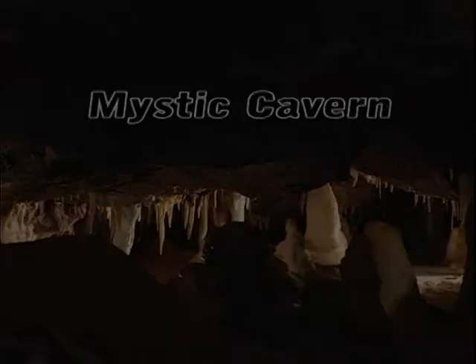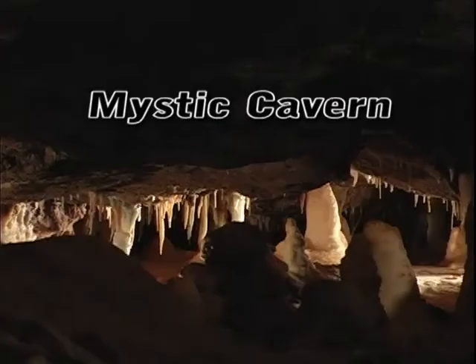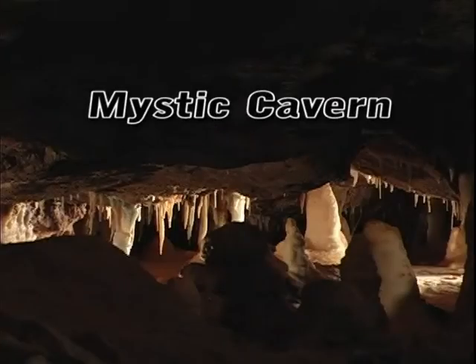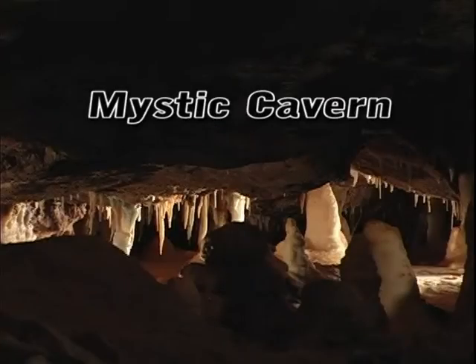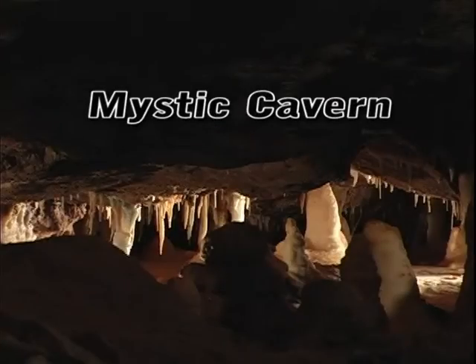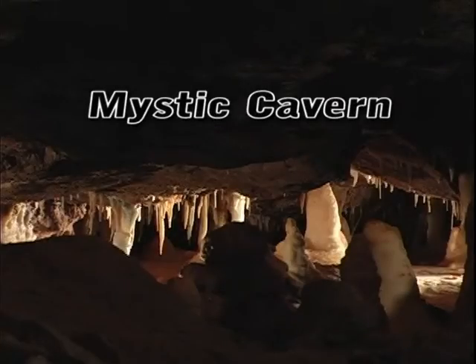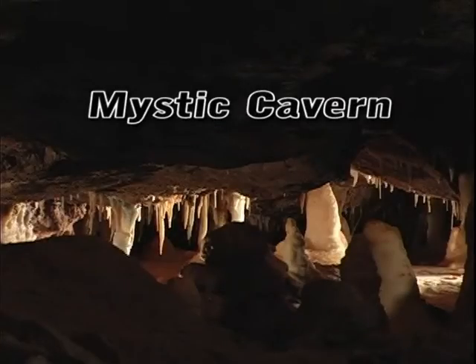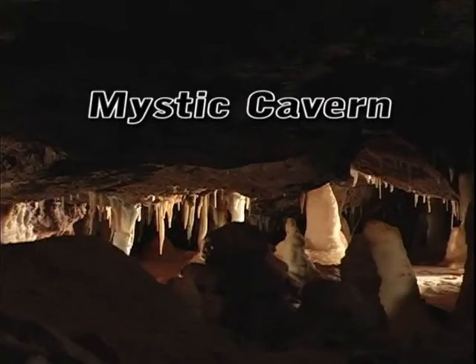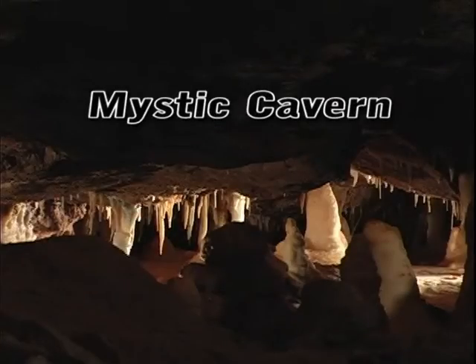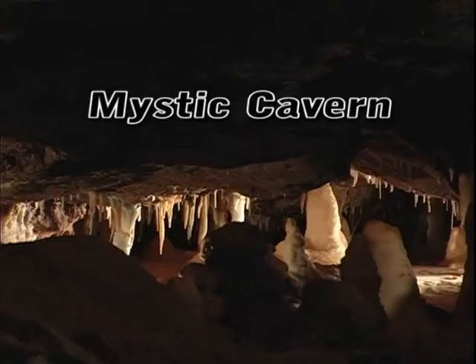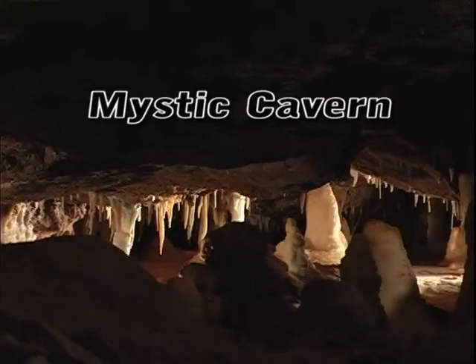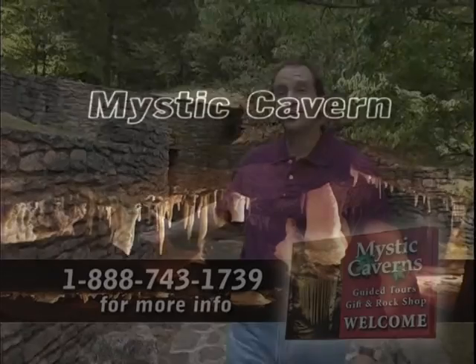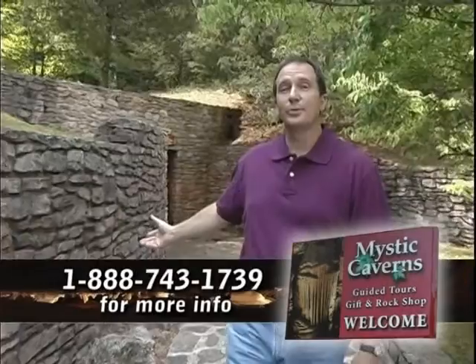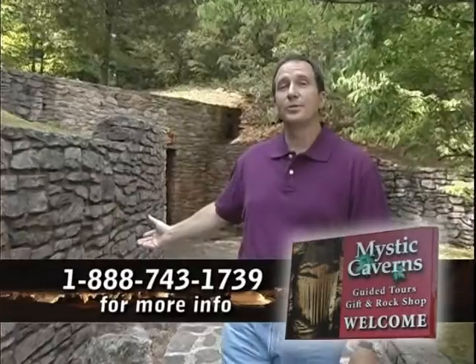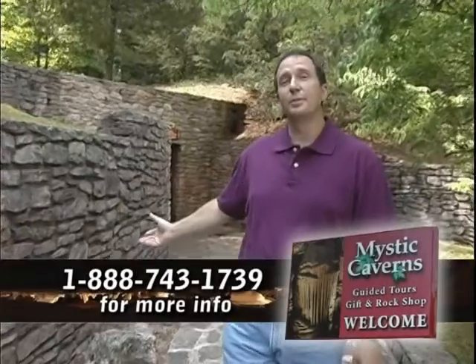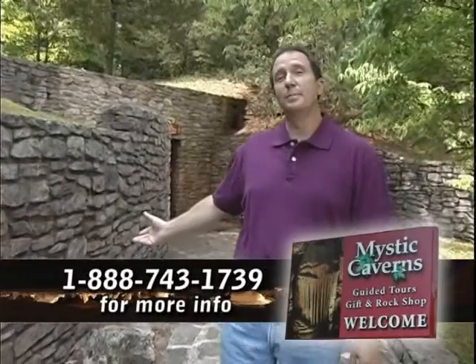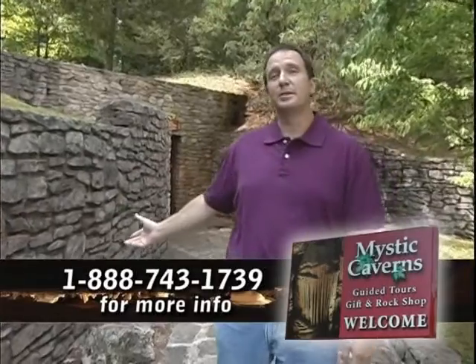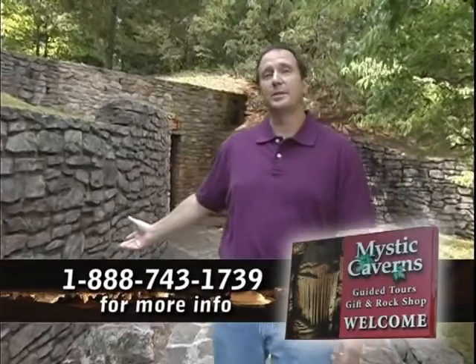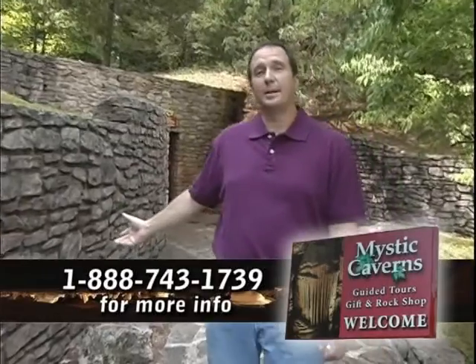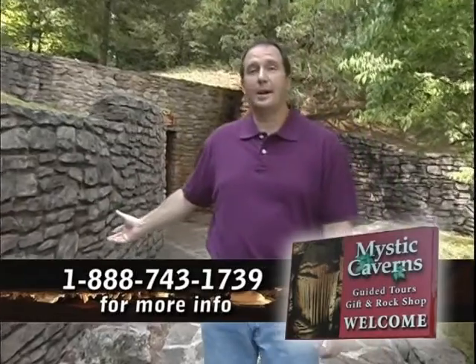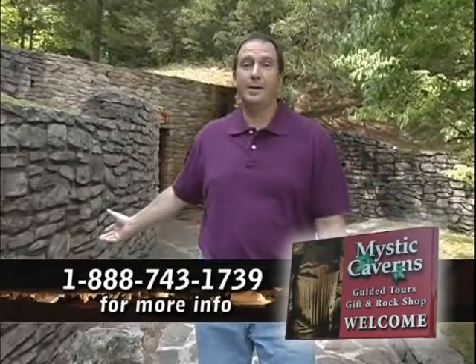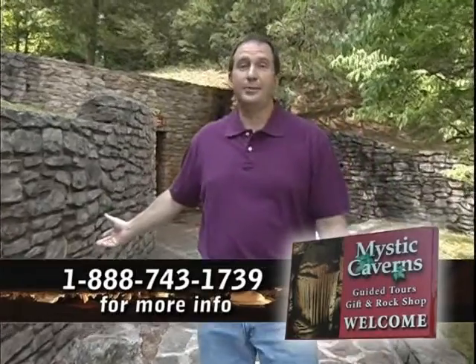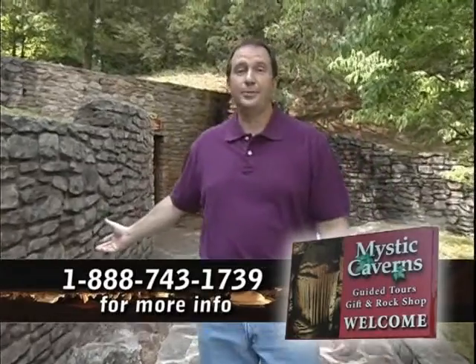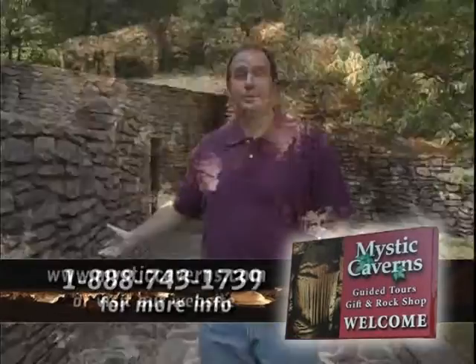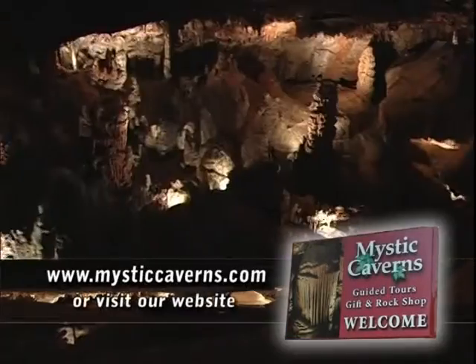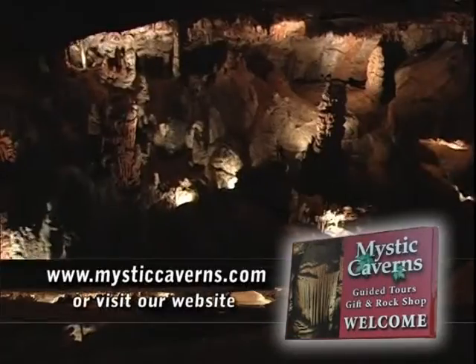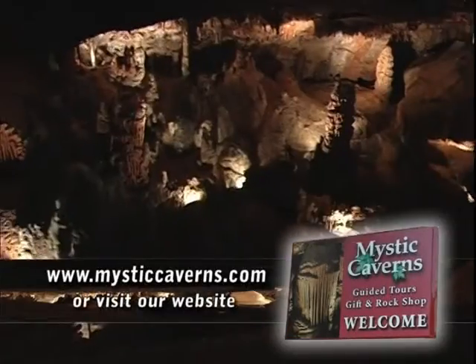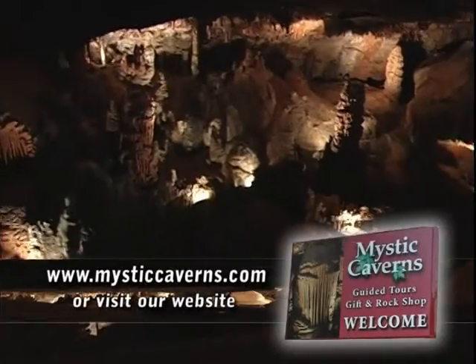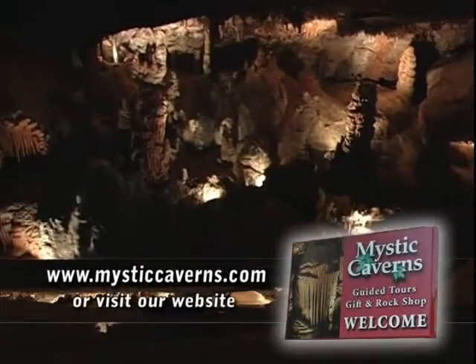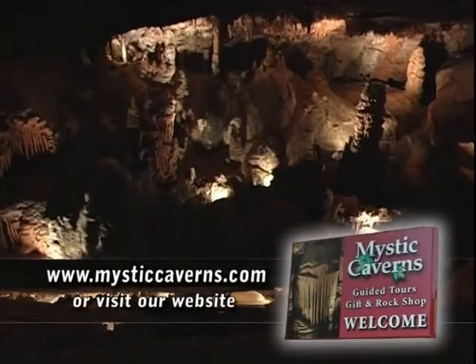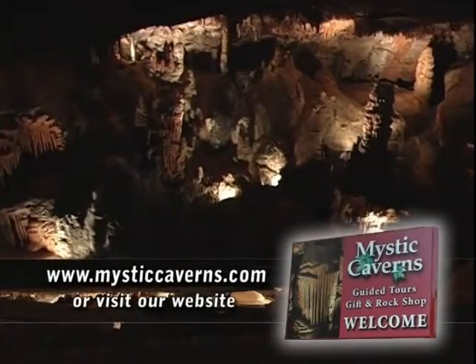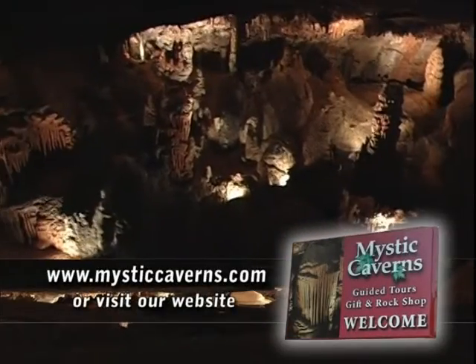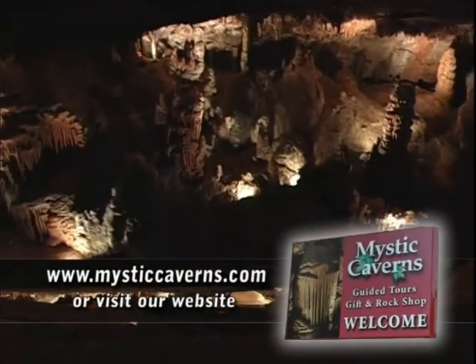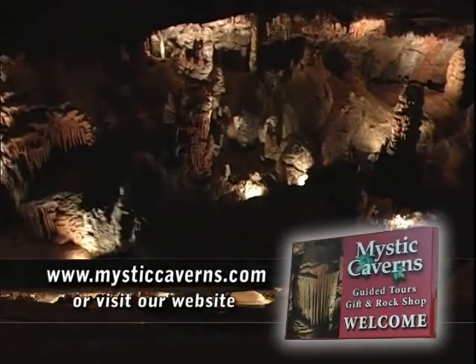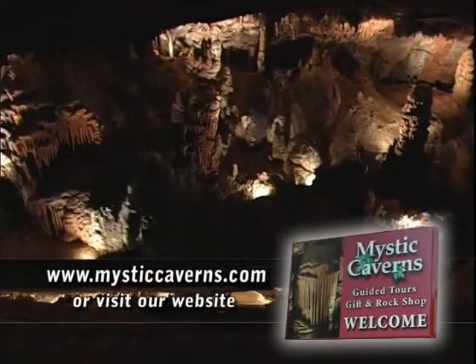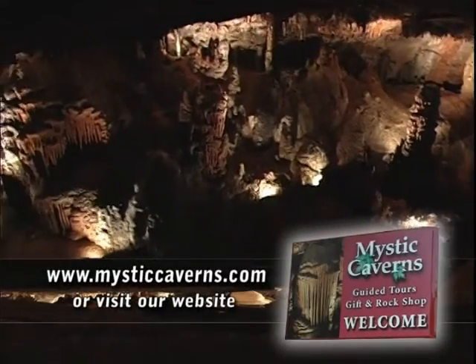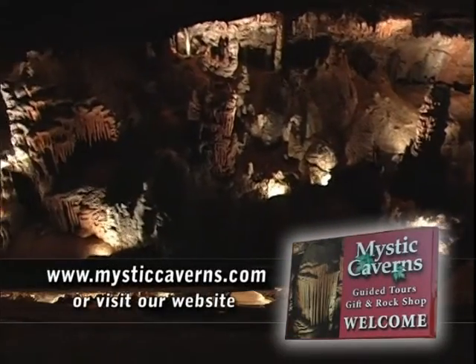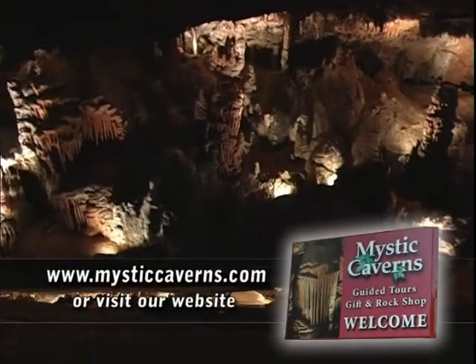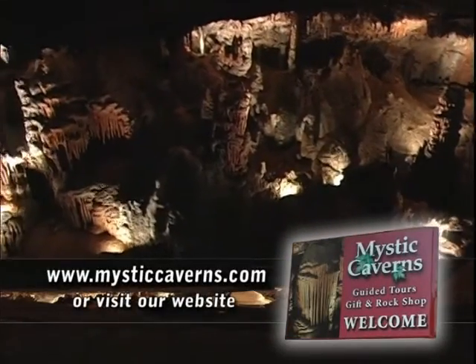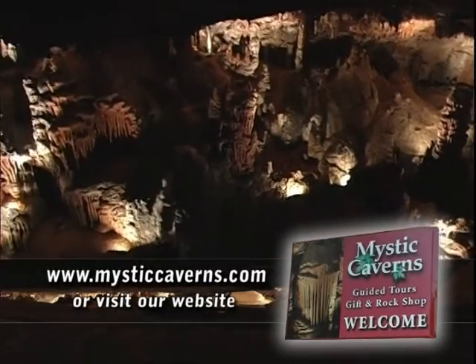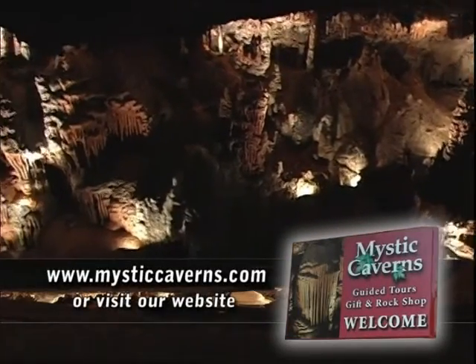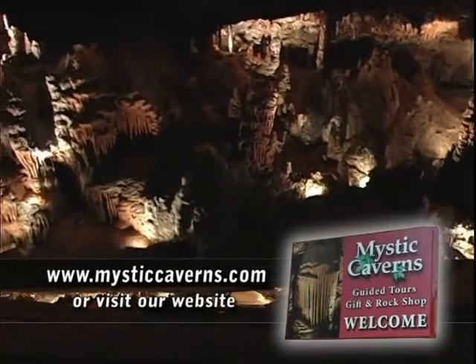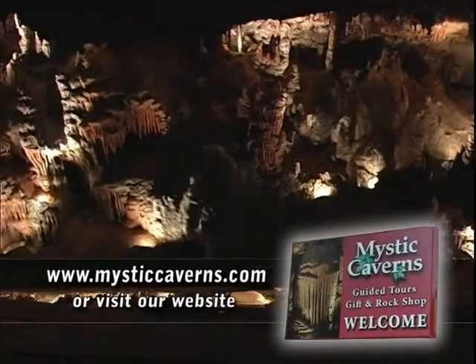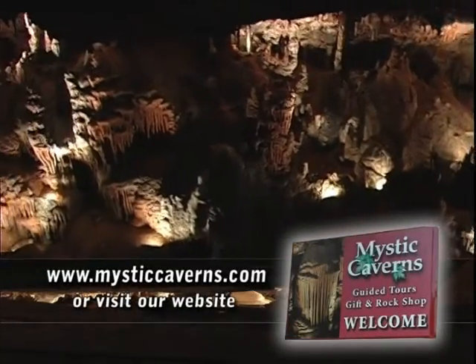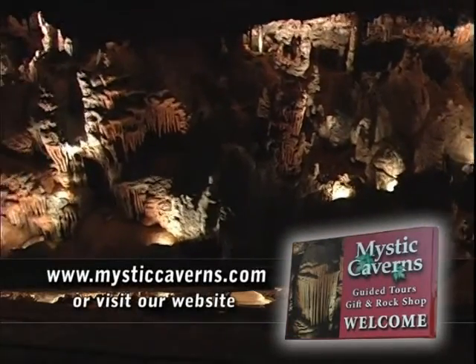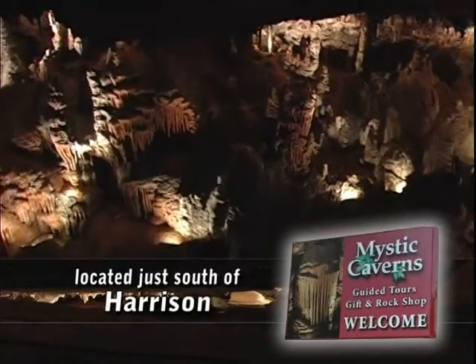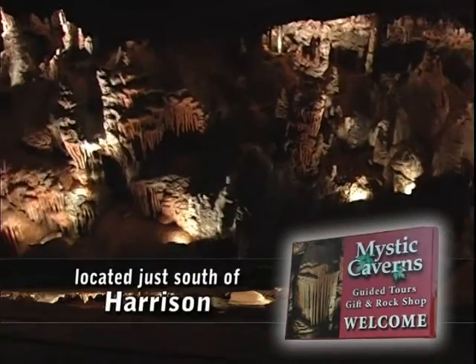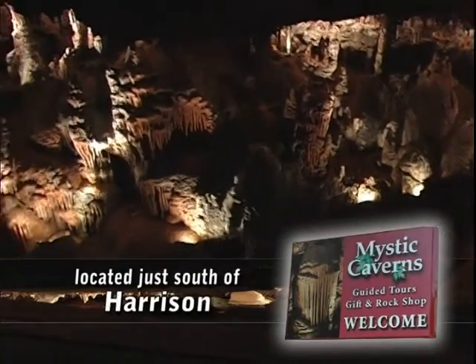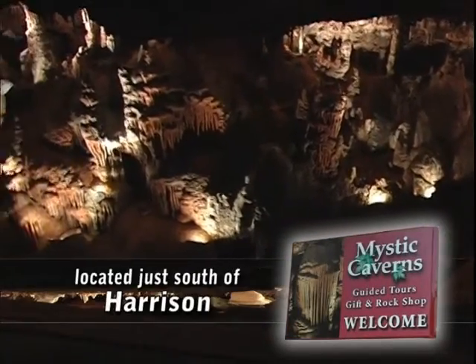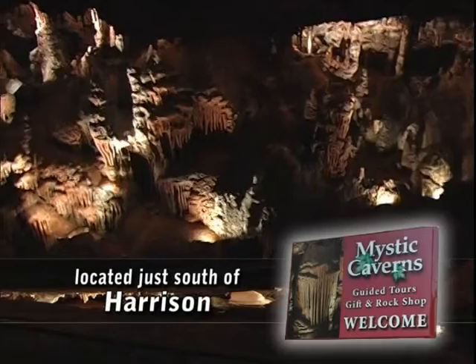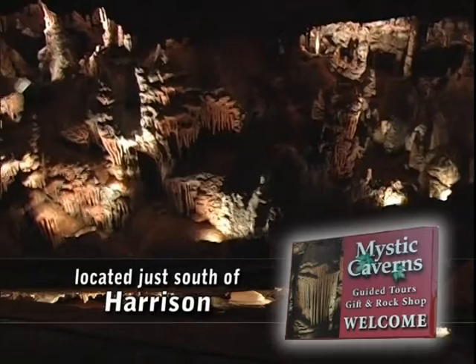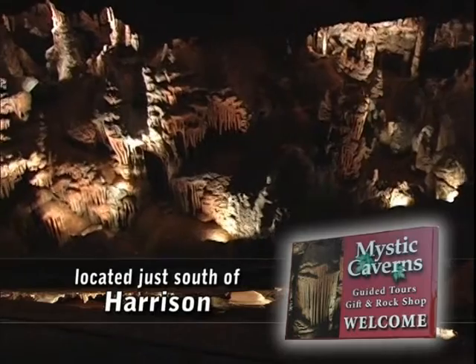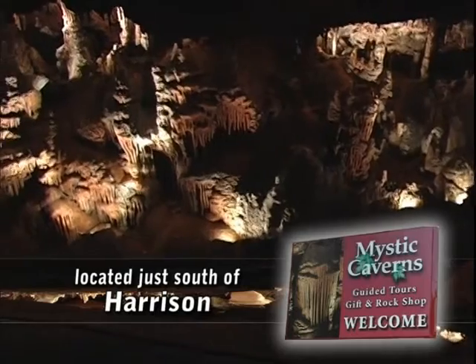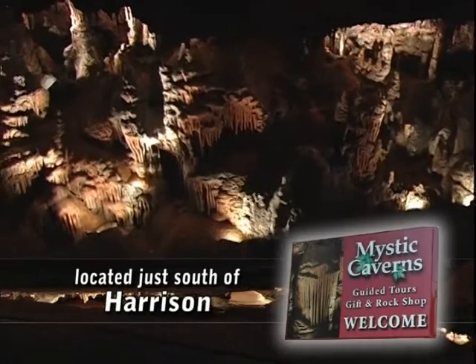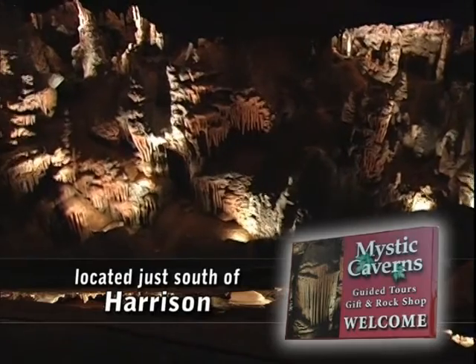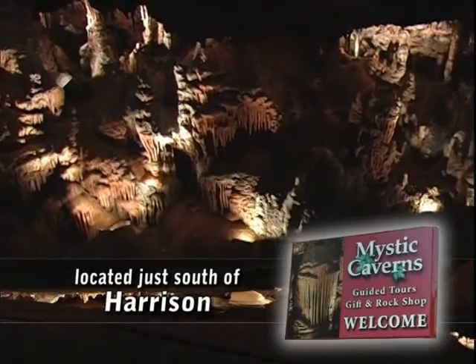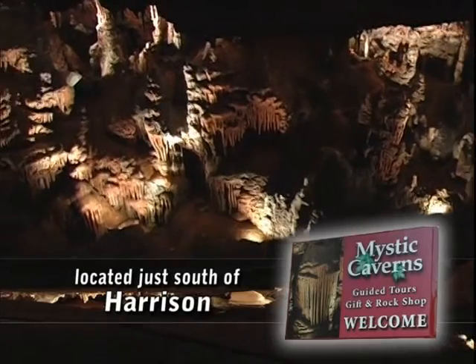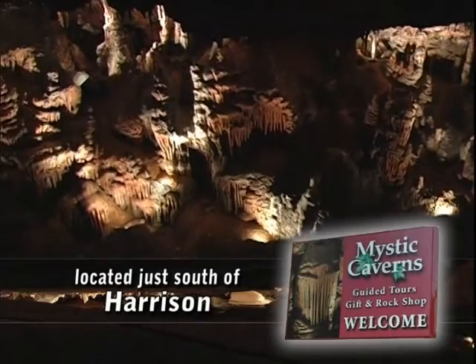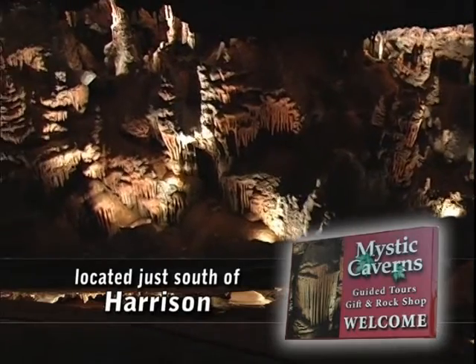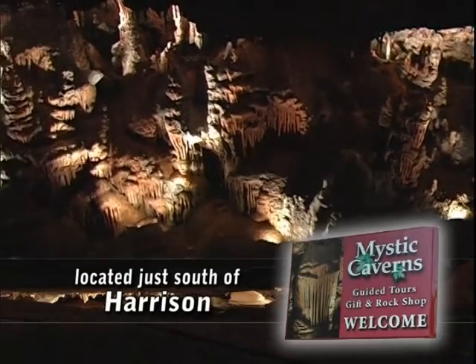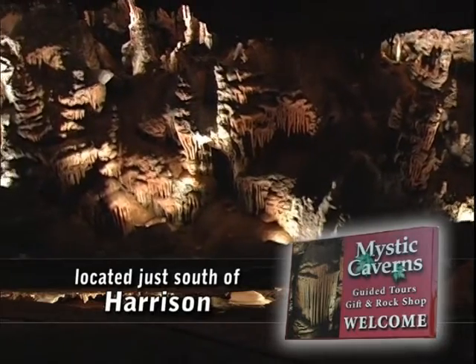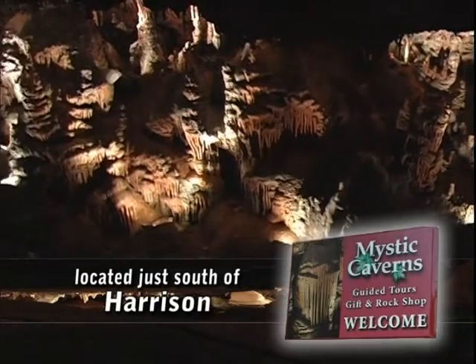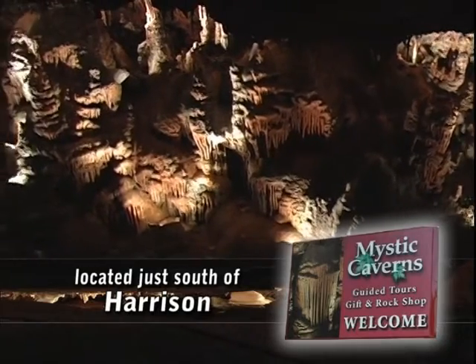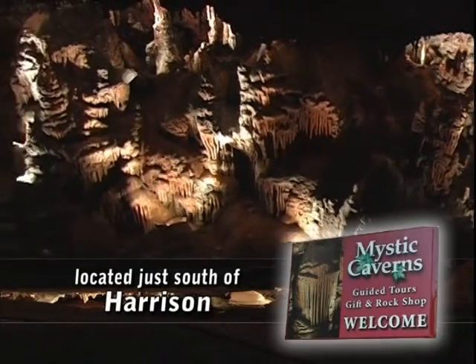Behind me right over here is the entrance to Mystic Cavern. It's 59 degrees year-round, so it's a great place to come visit in the summertime.